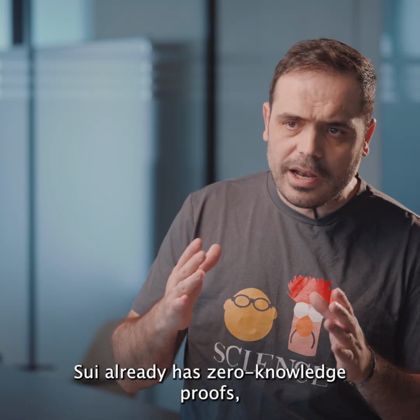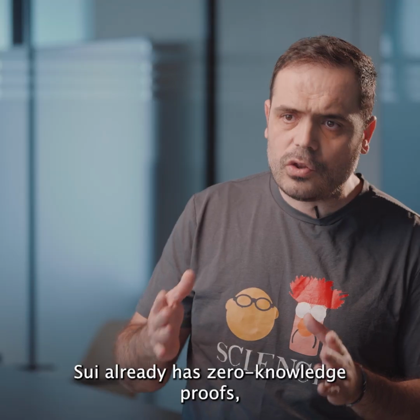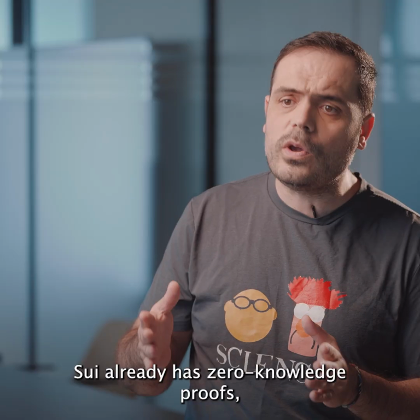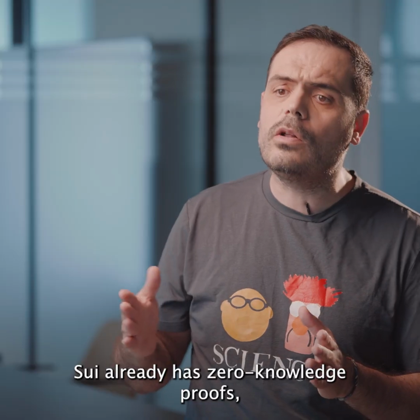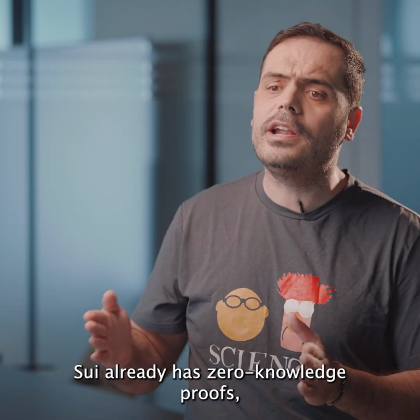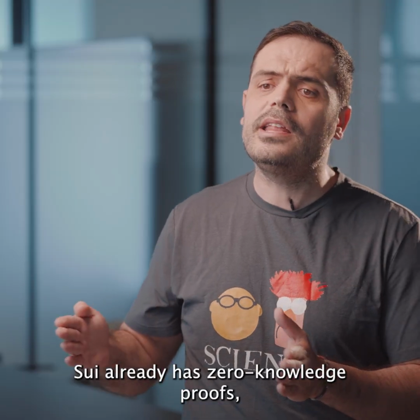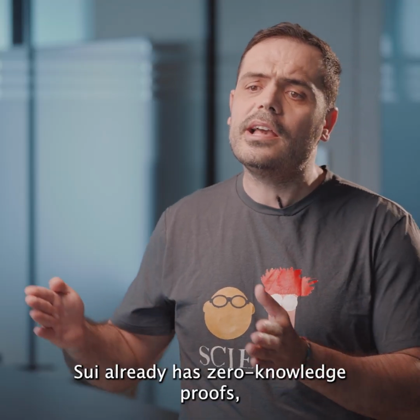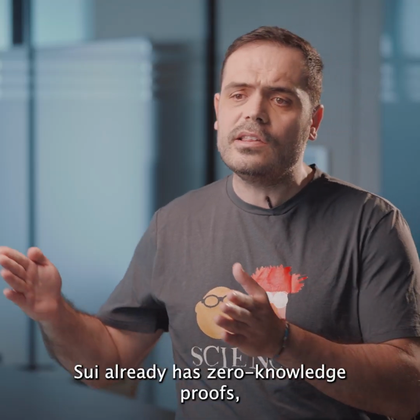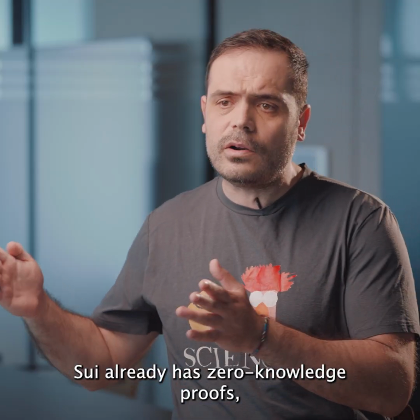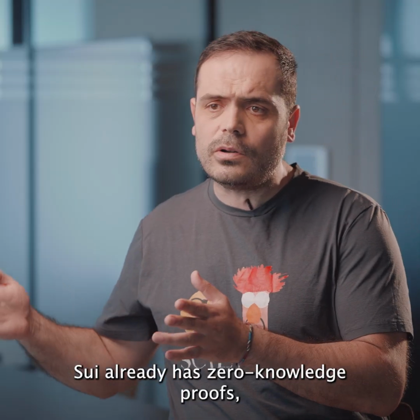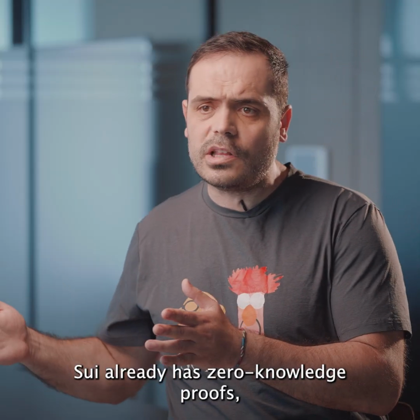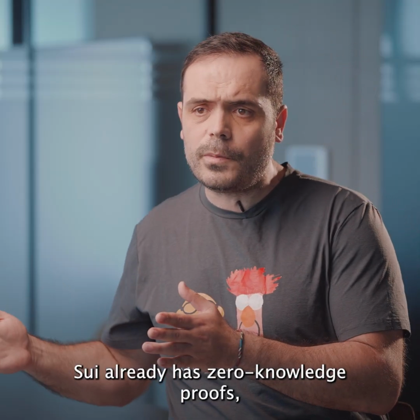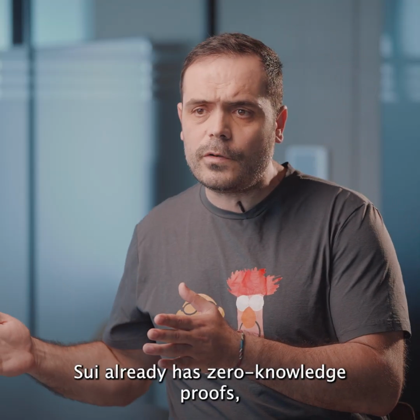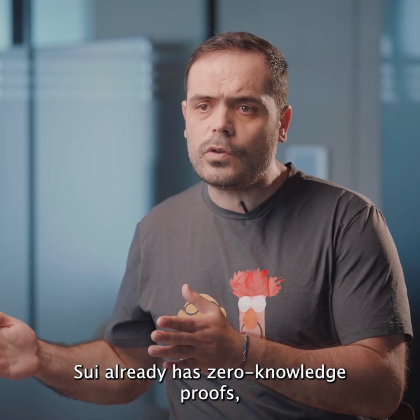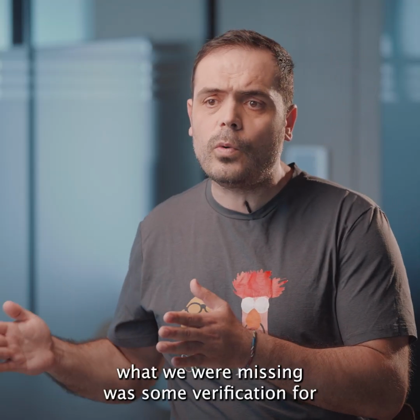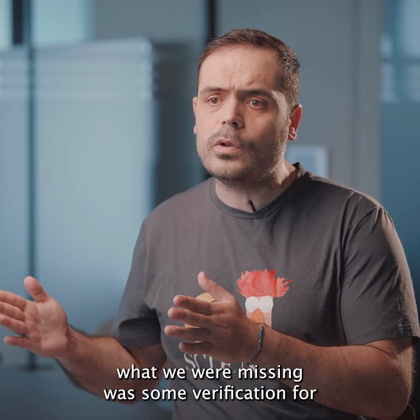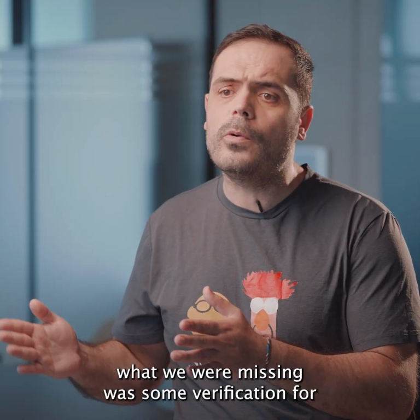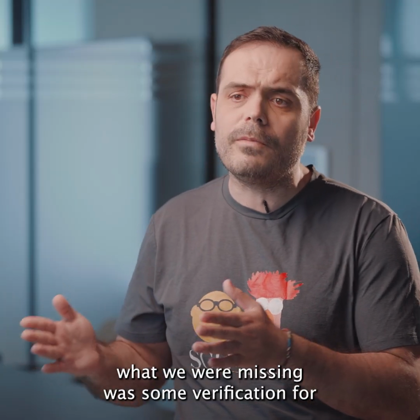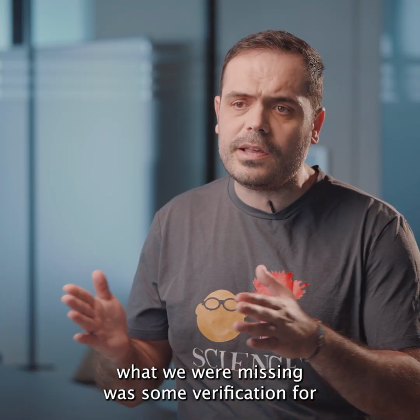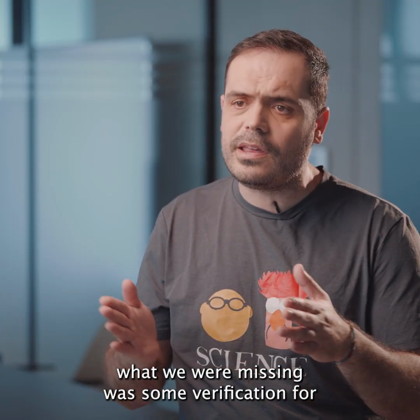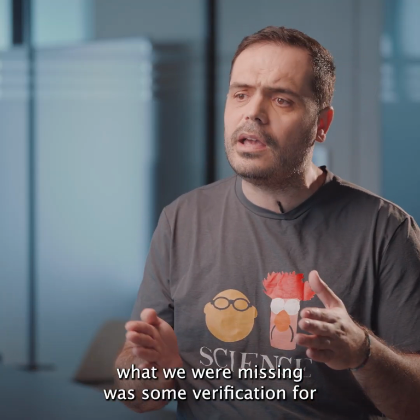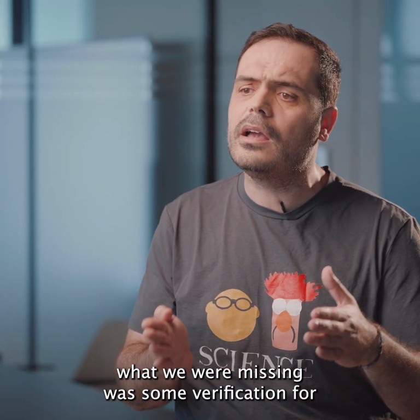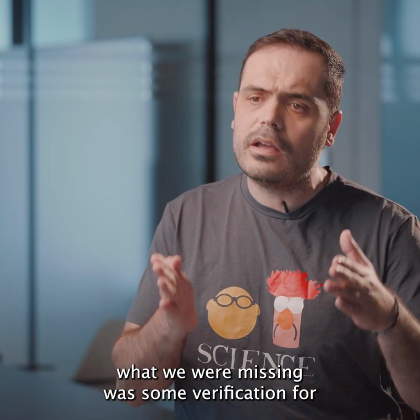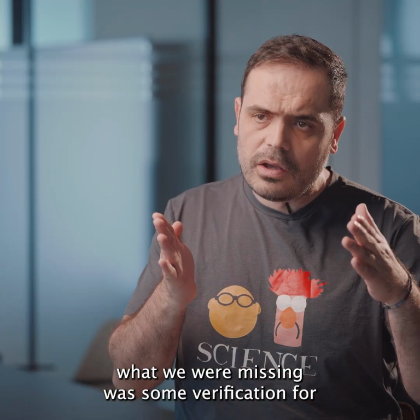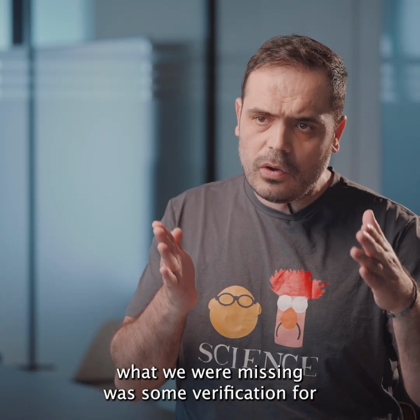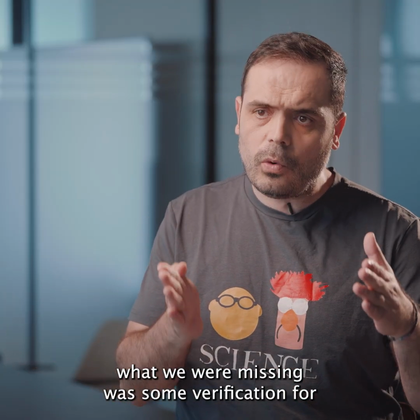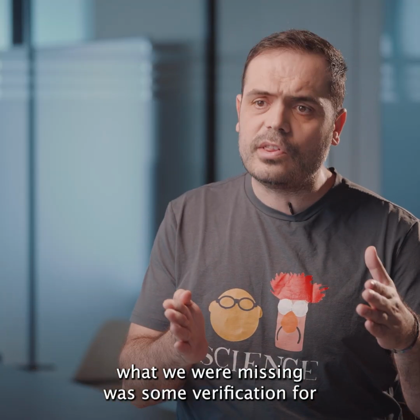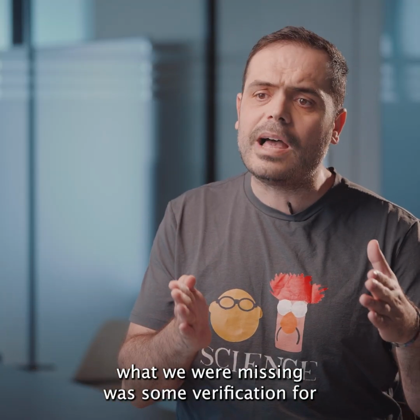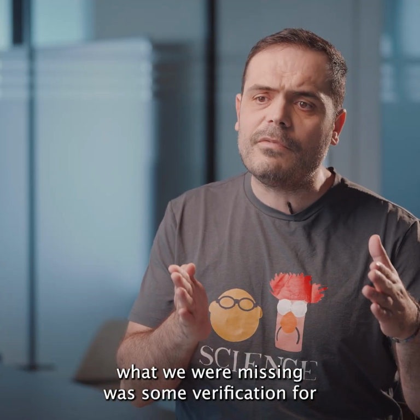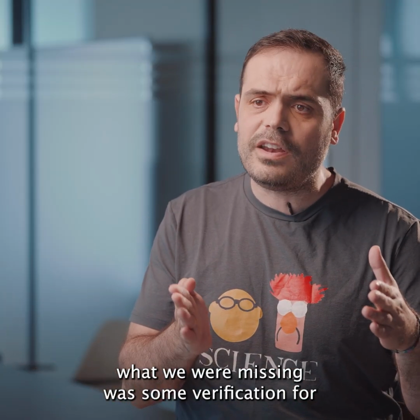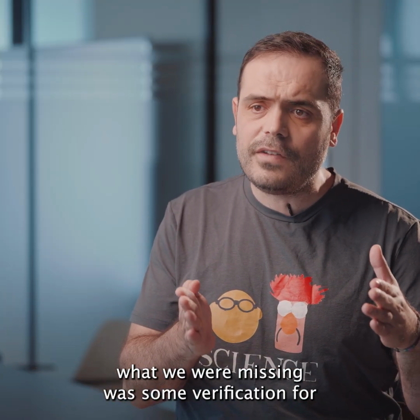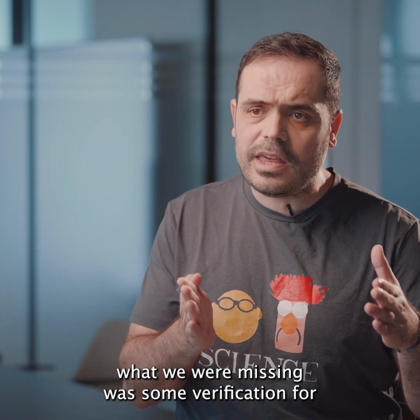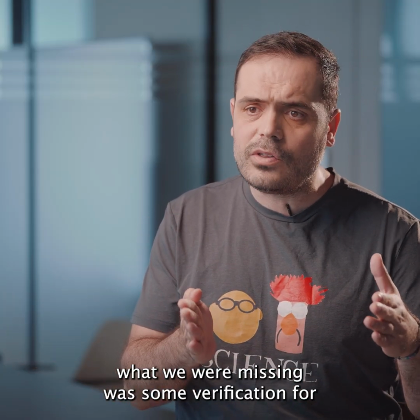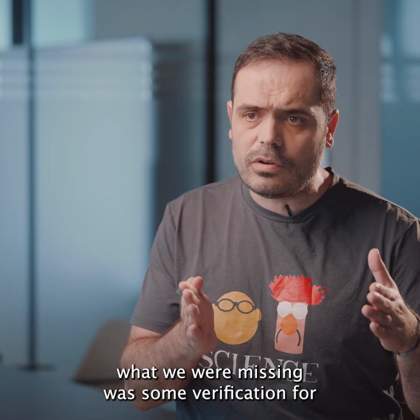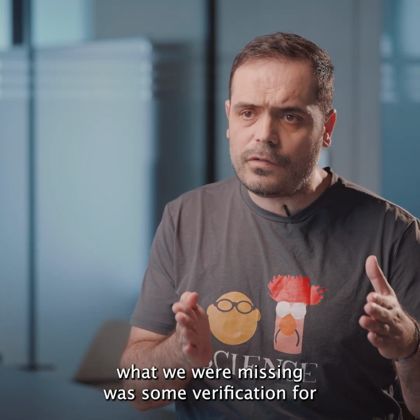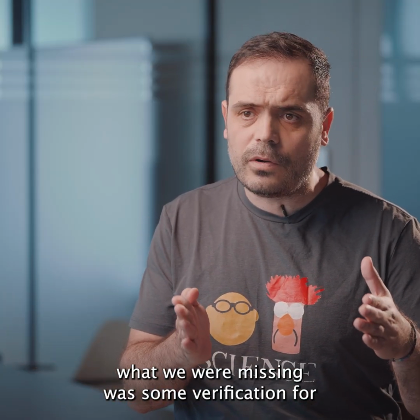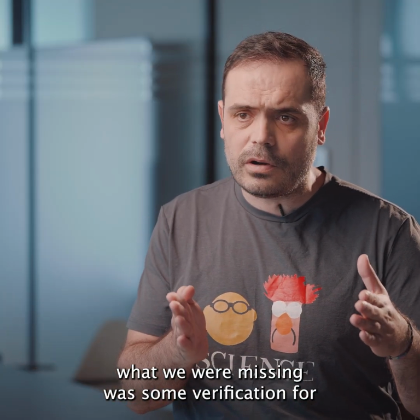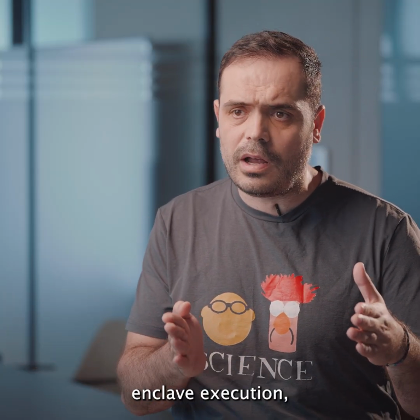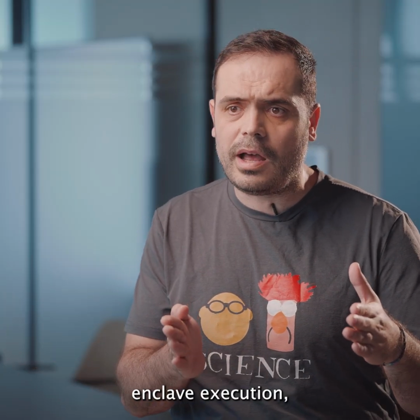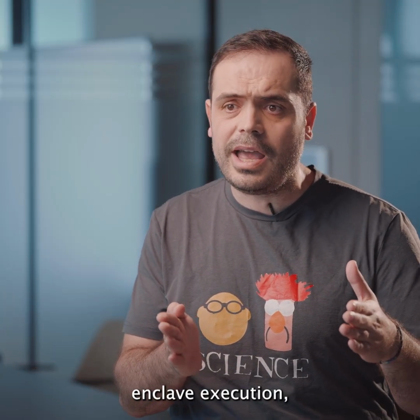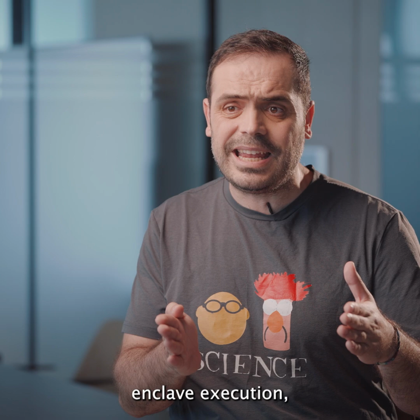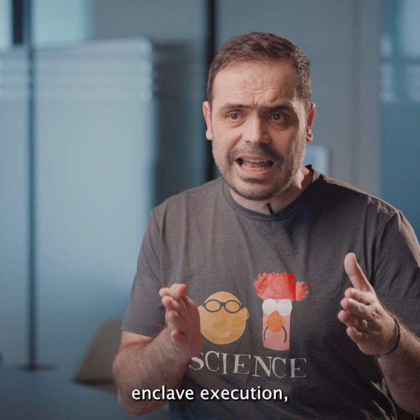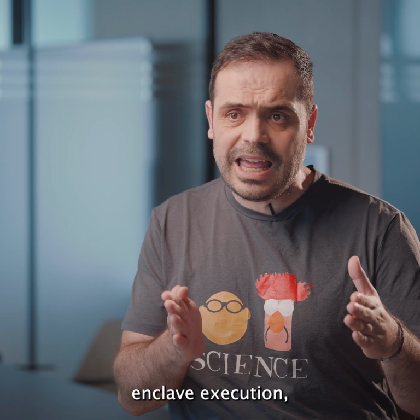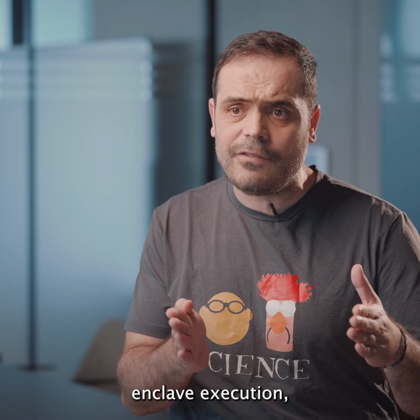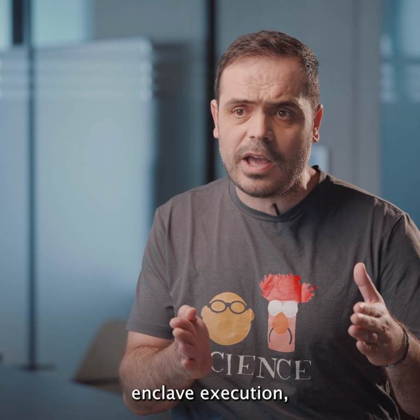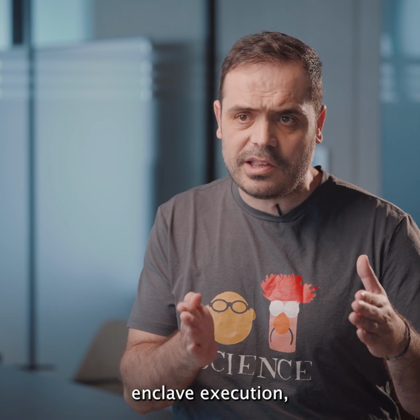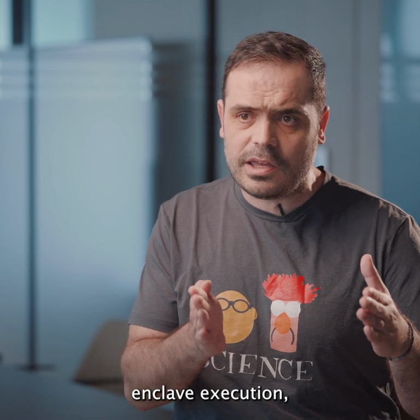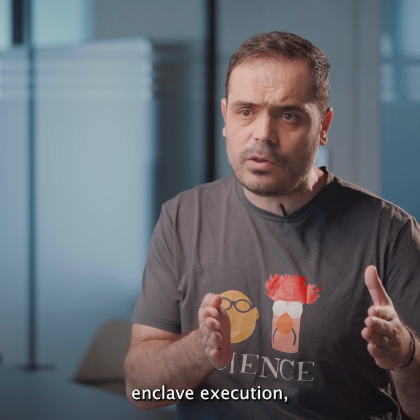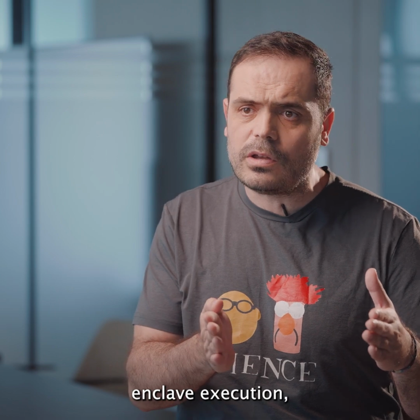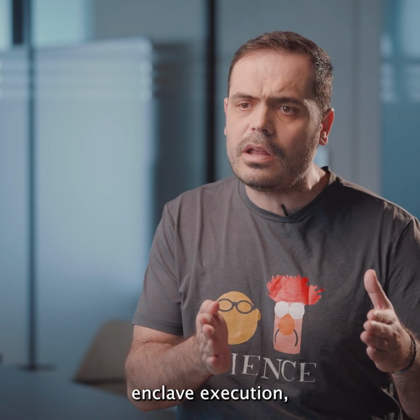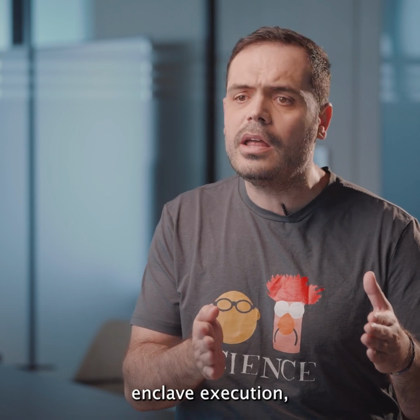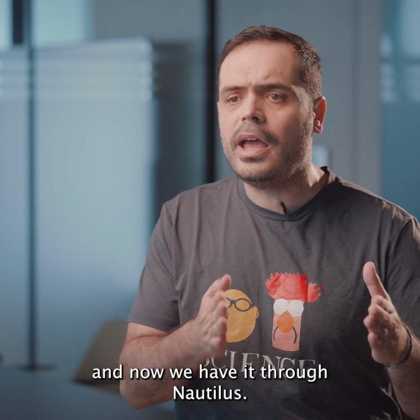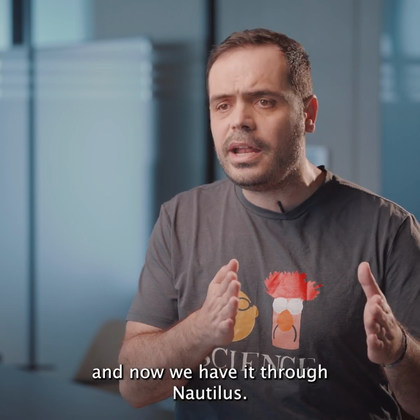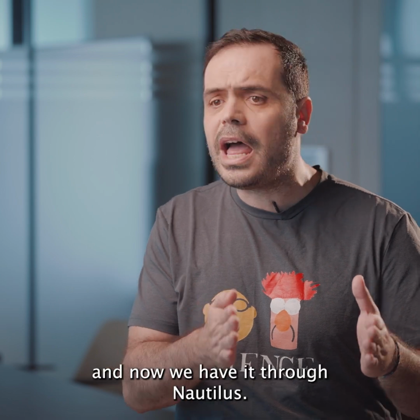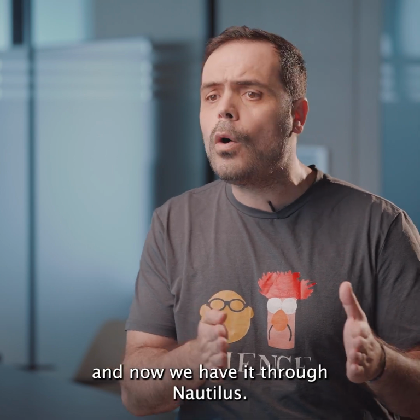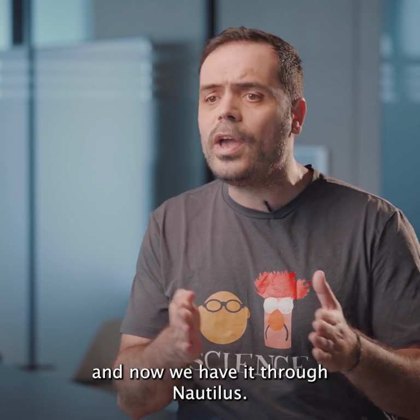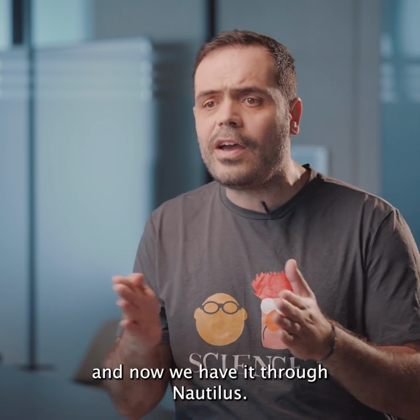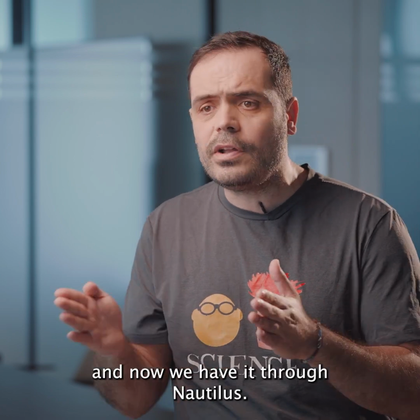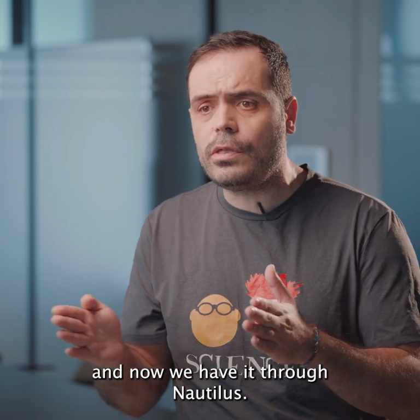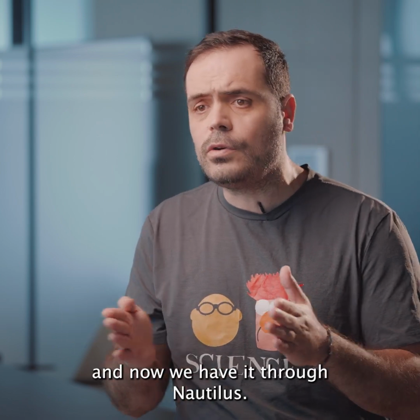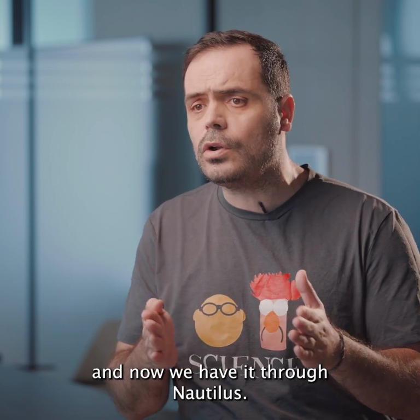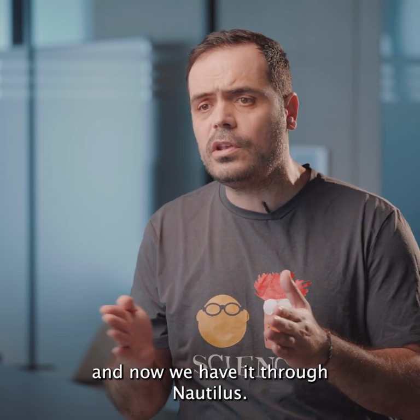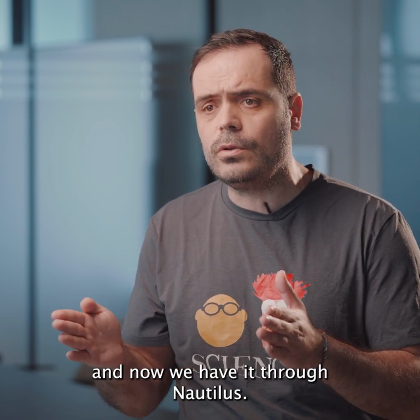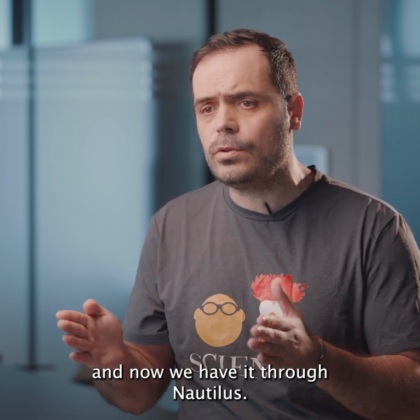SWE already has zero knowledge proofs. What we were missing was some verification for enclave execution, and now we have it through Nautilus.